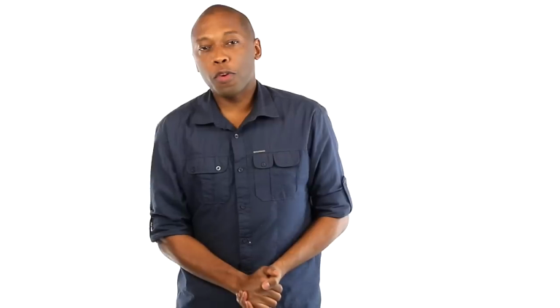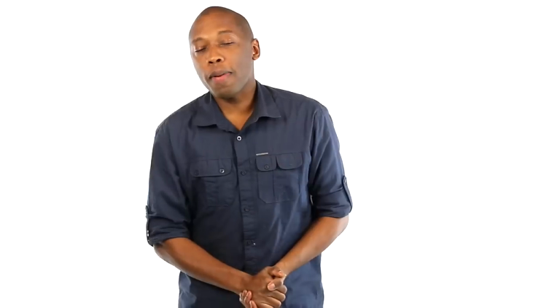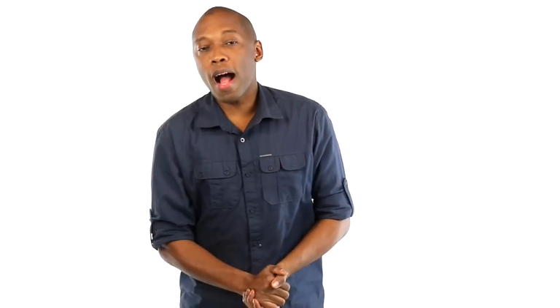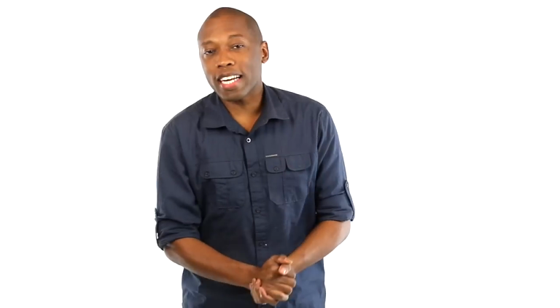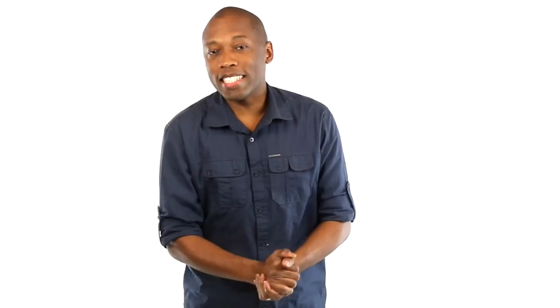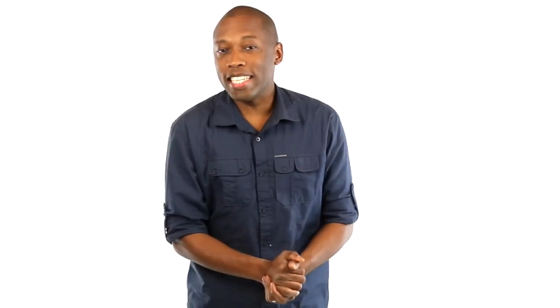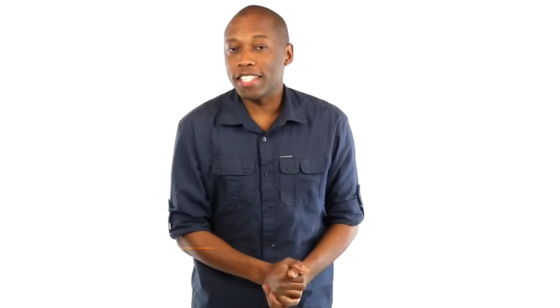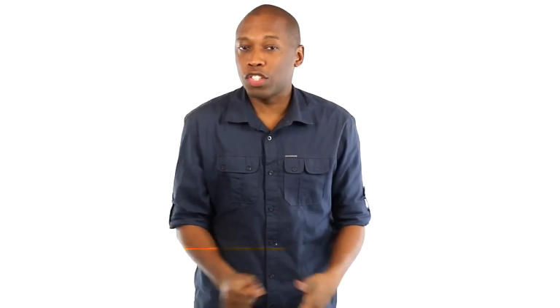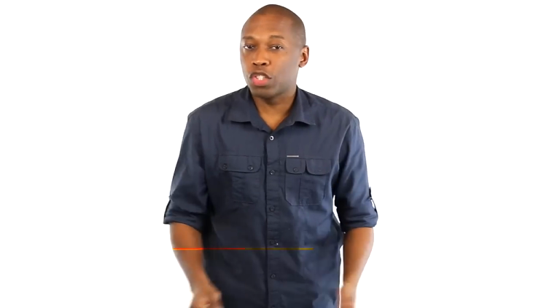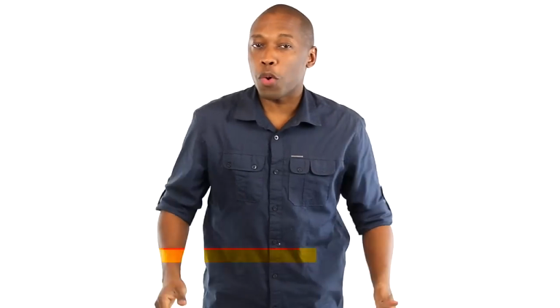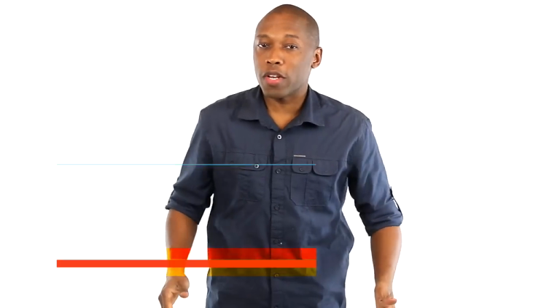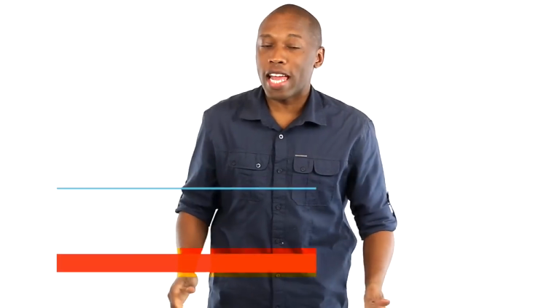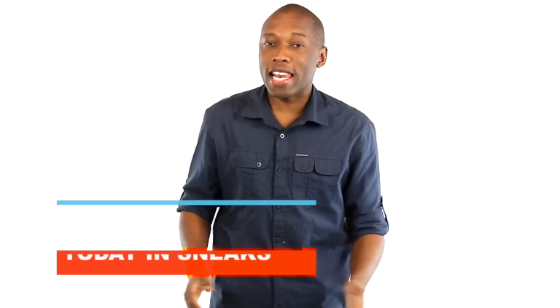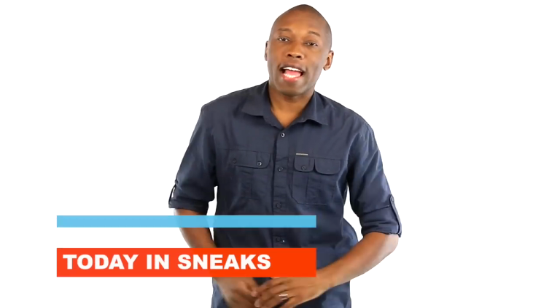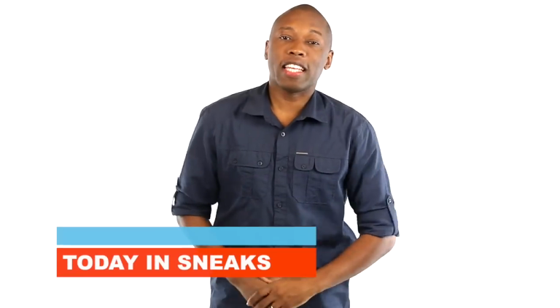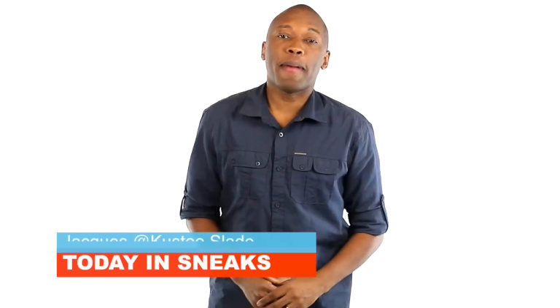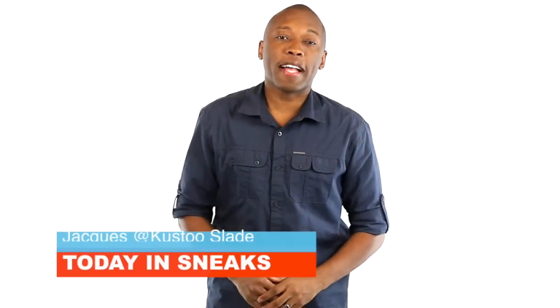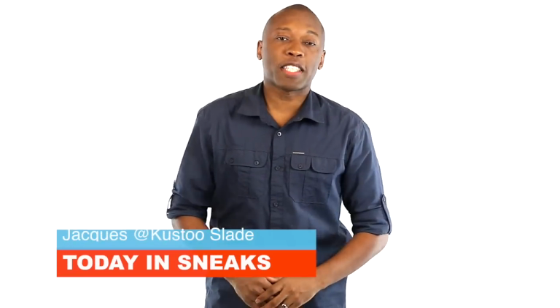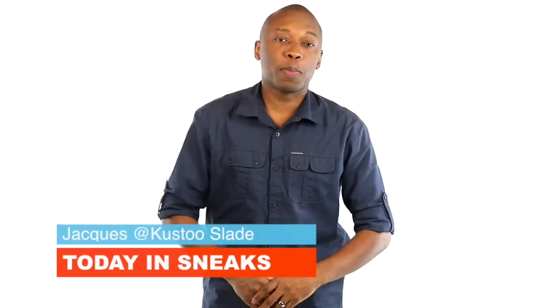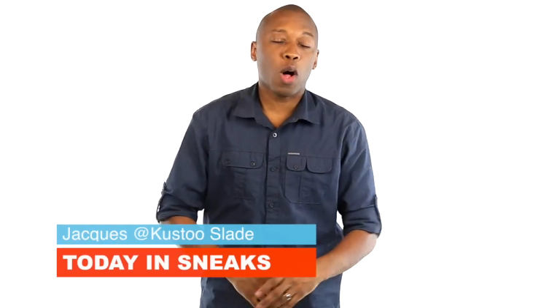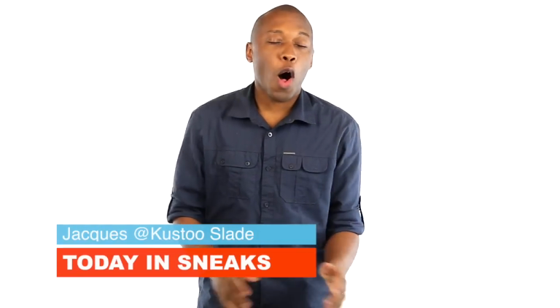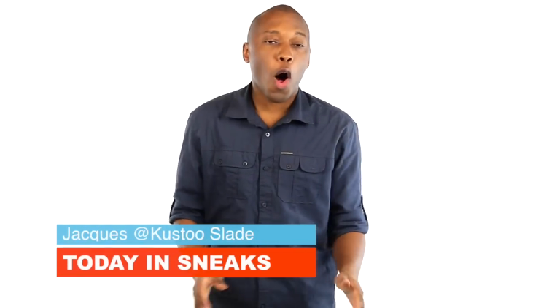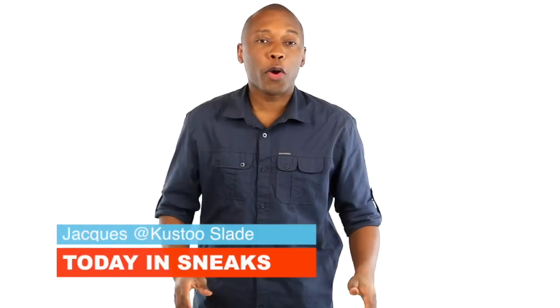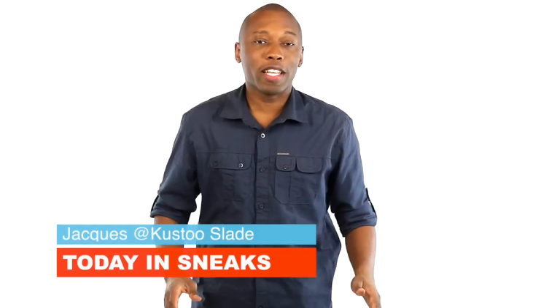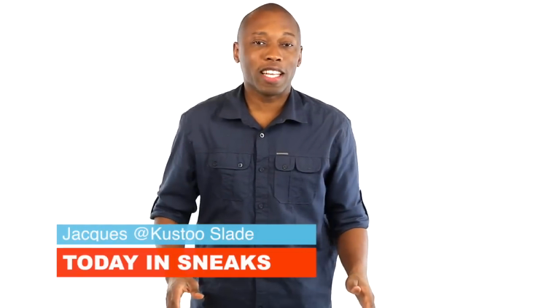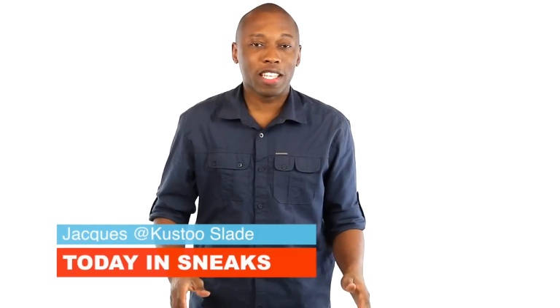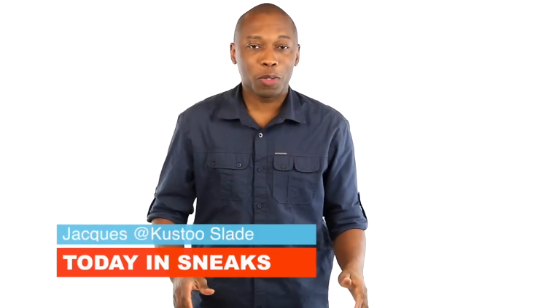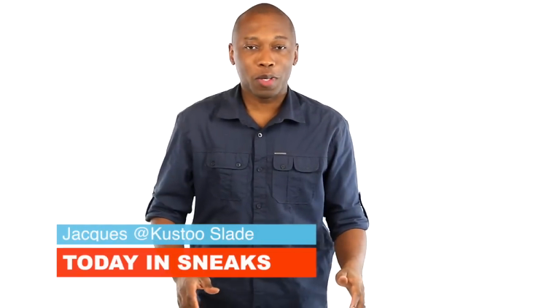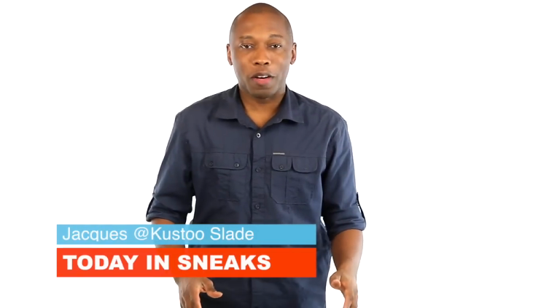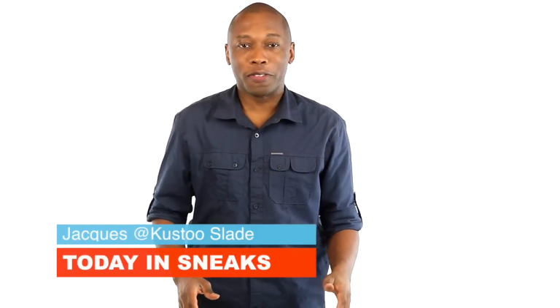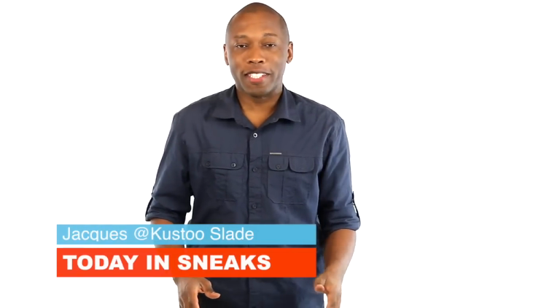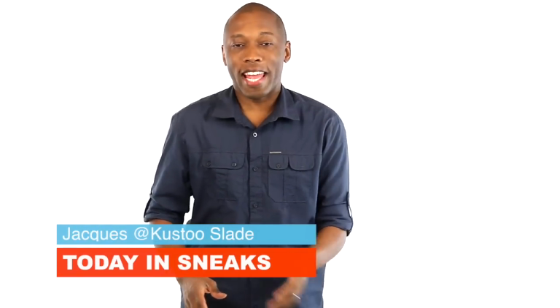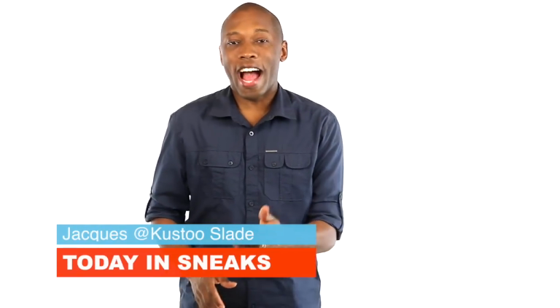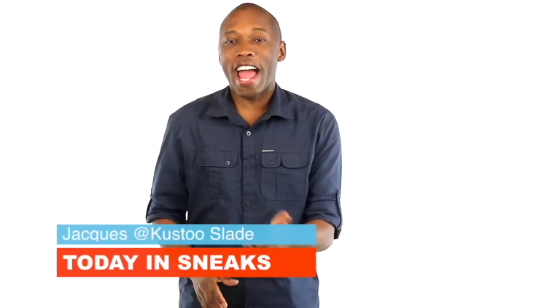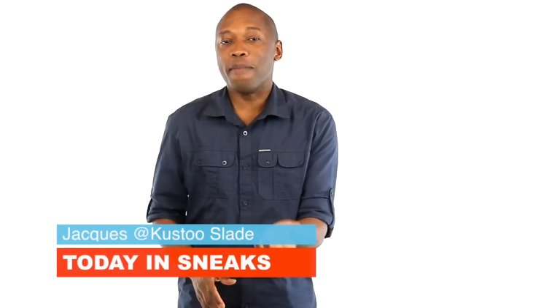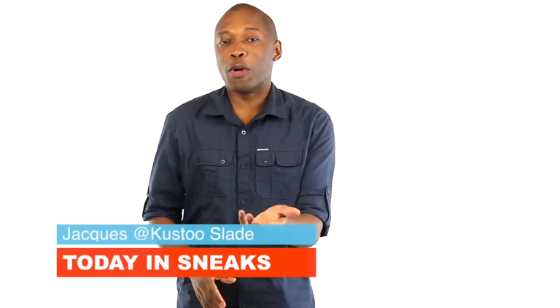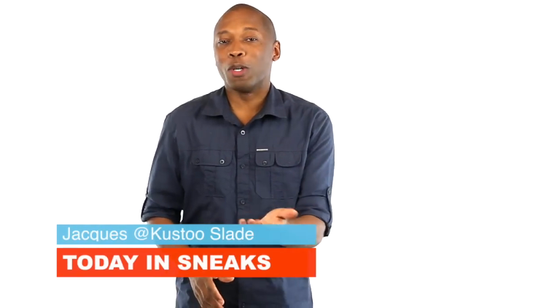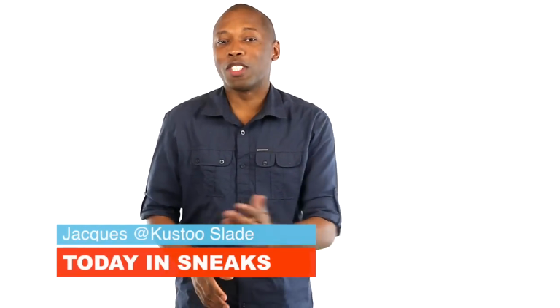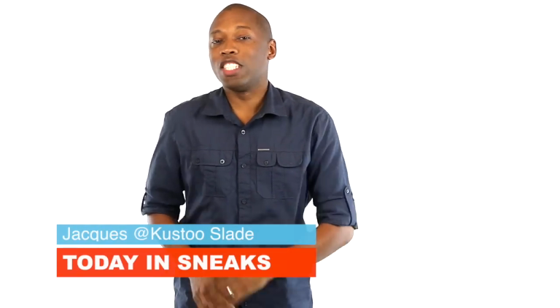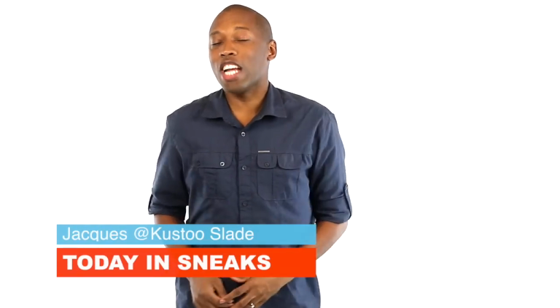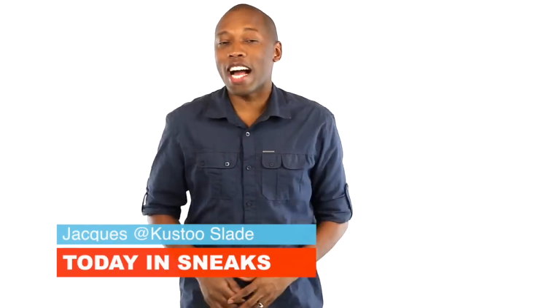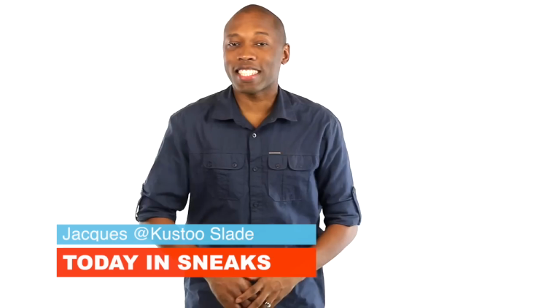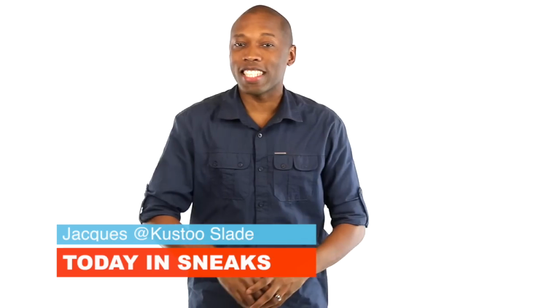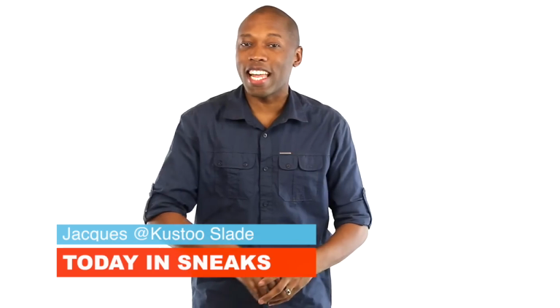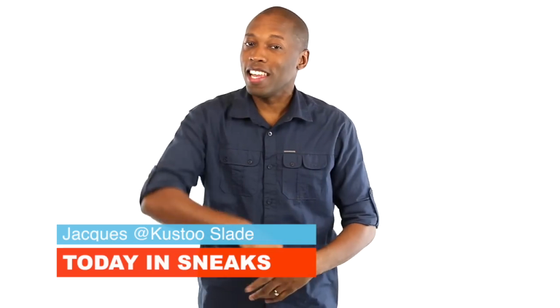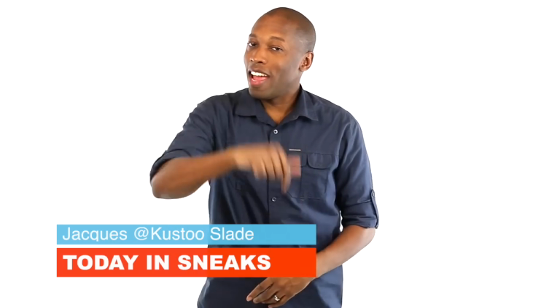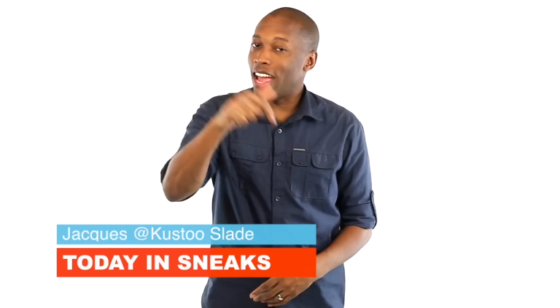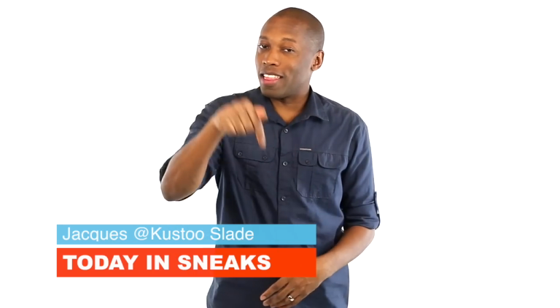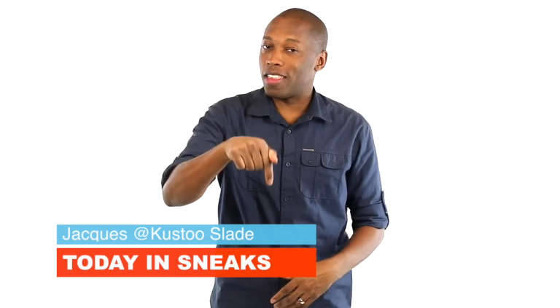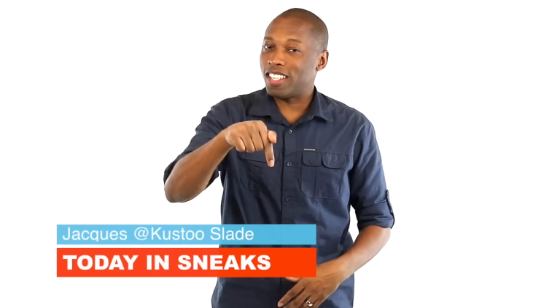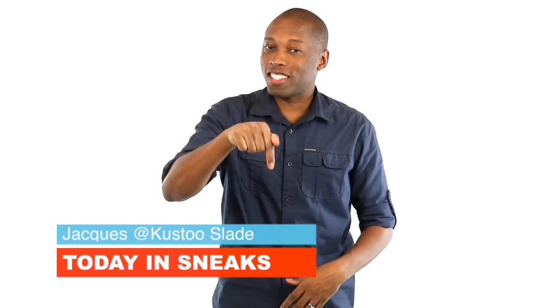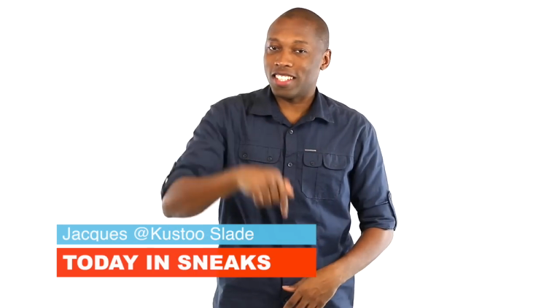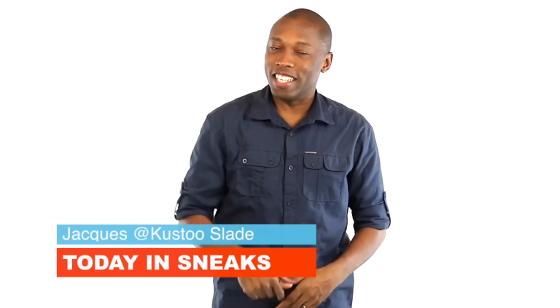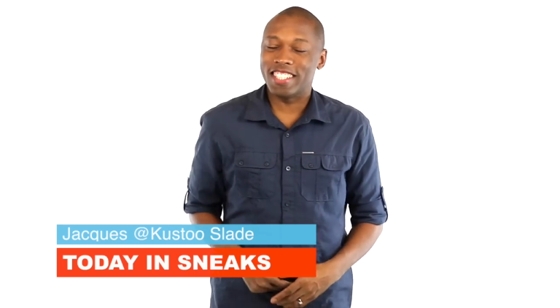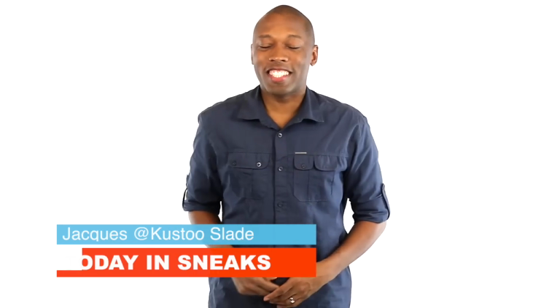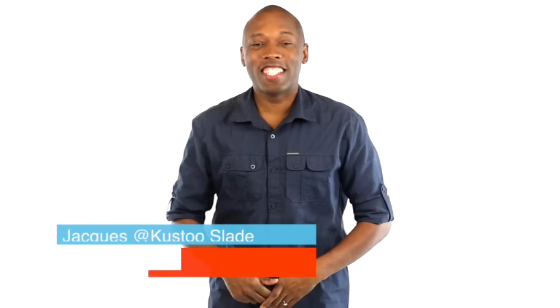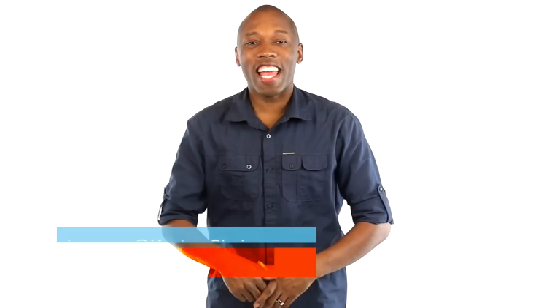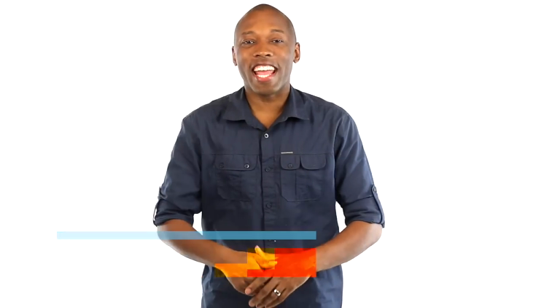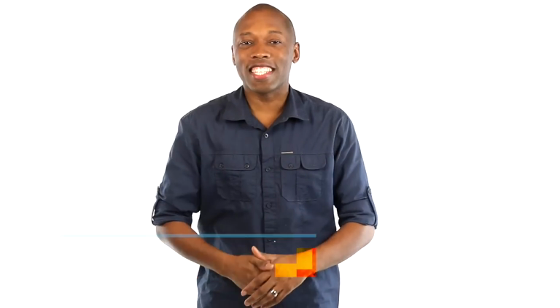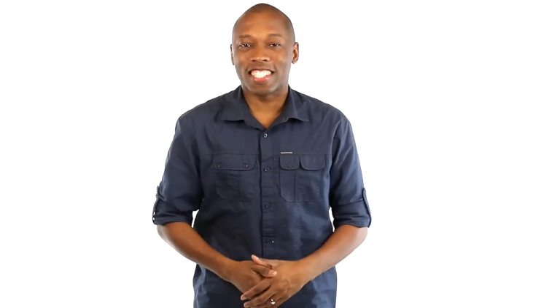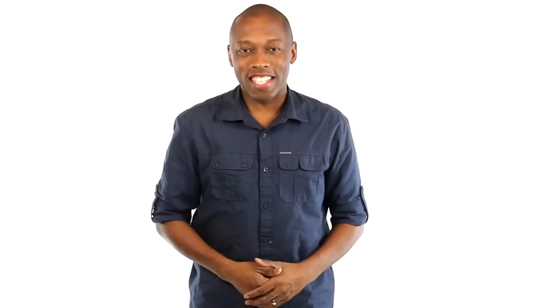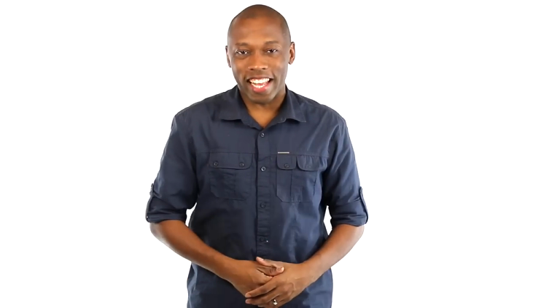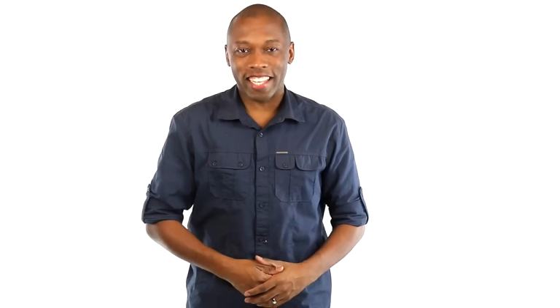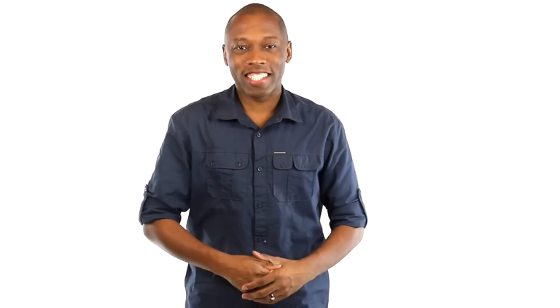Reebok, Adidas, Jordan, and Nike Basketball all get a little love today. I am your host, Jacques Slade, and this is Today in Sneaks.